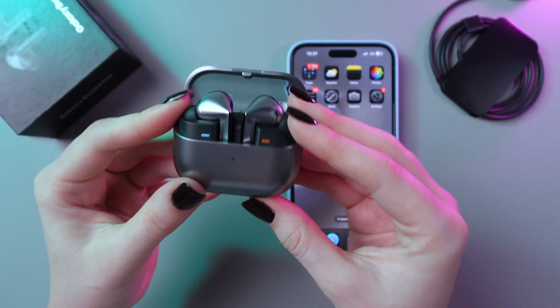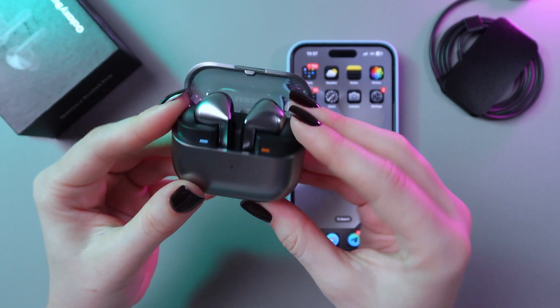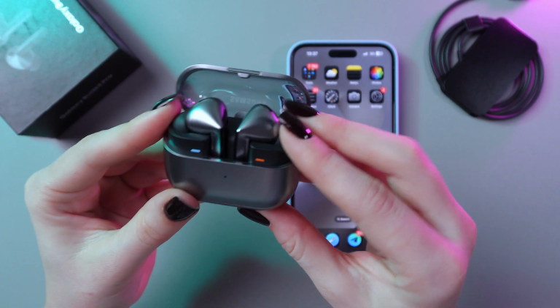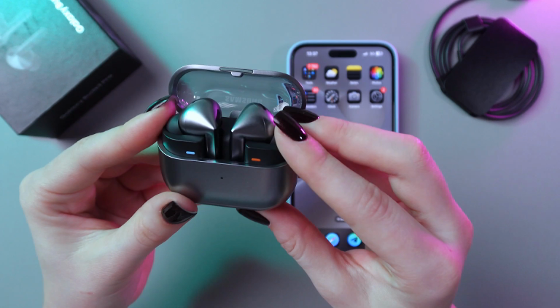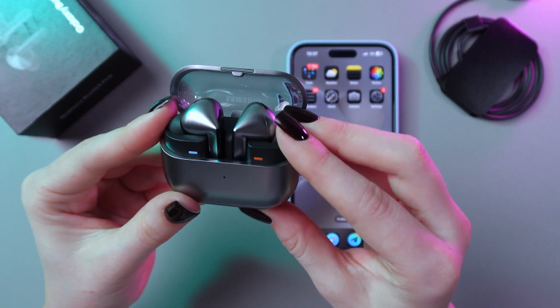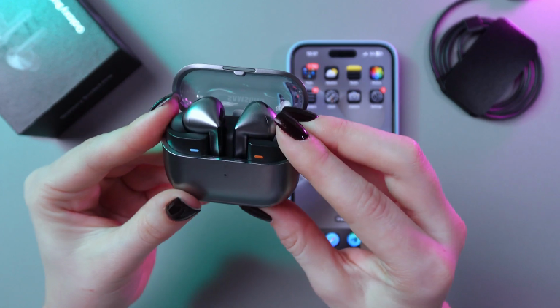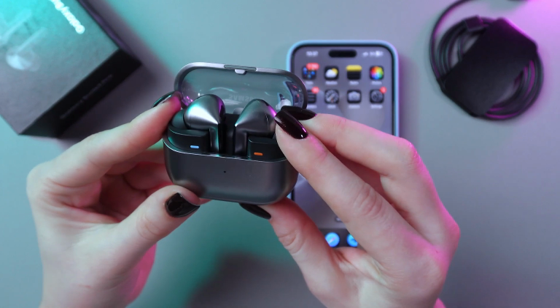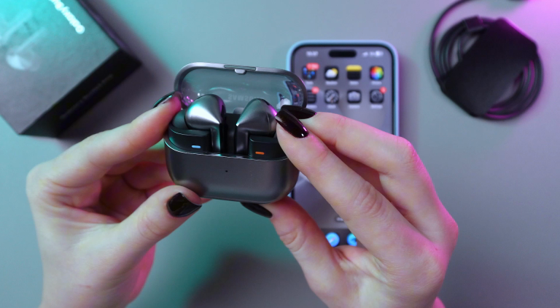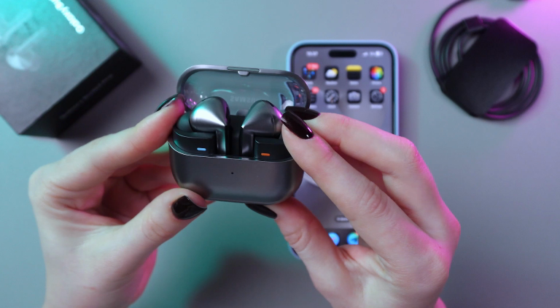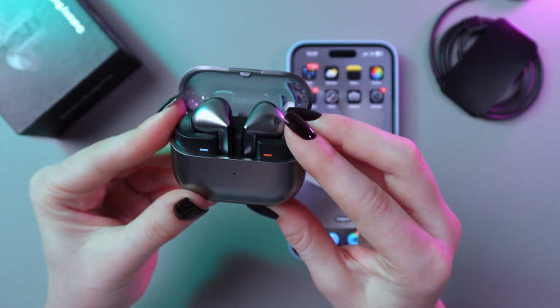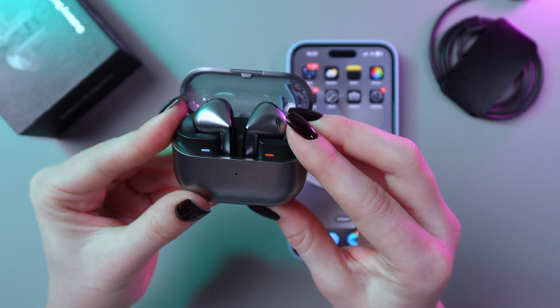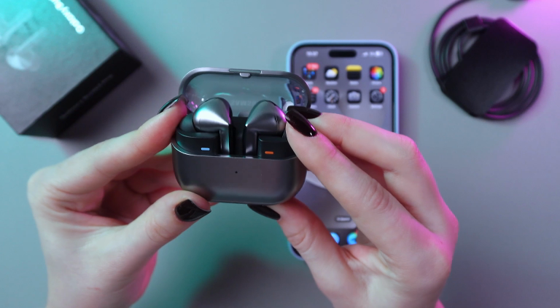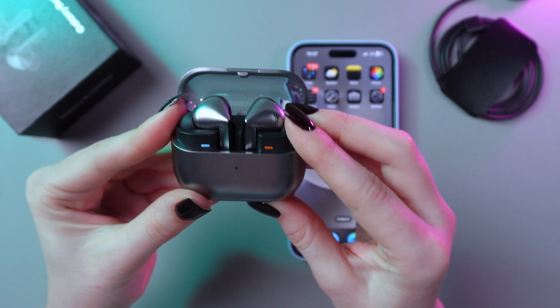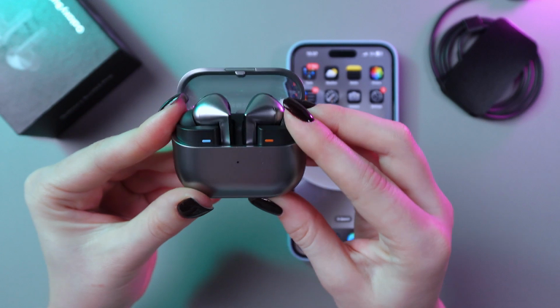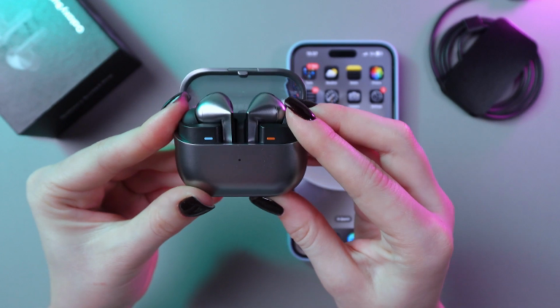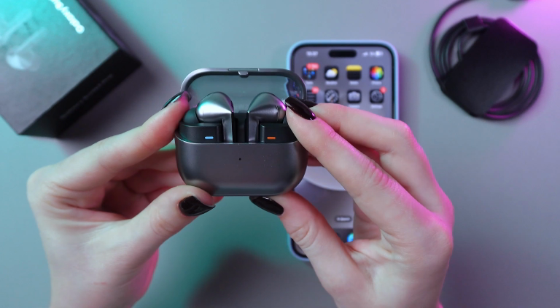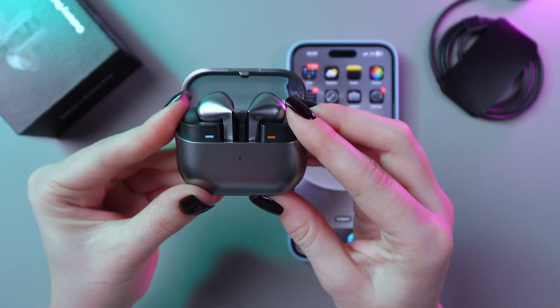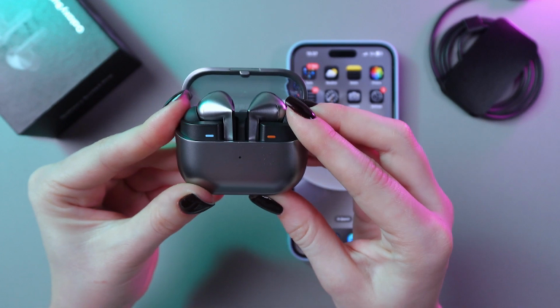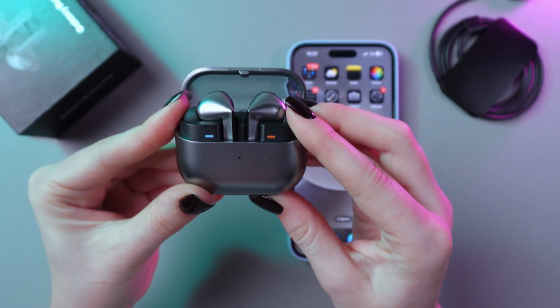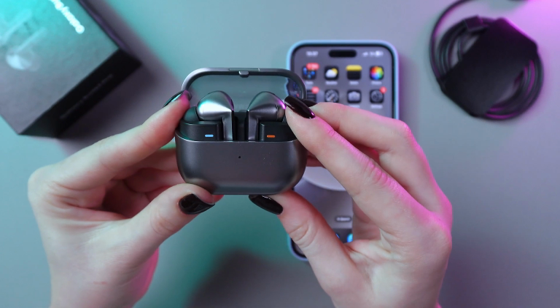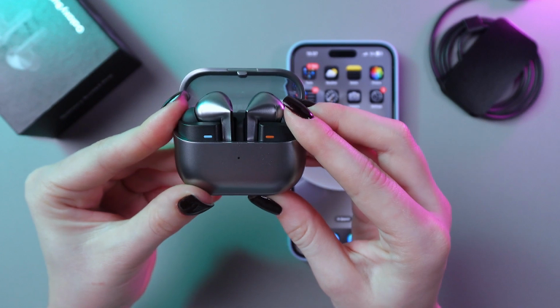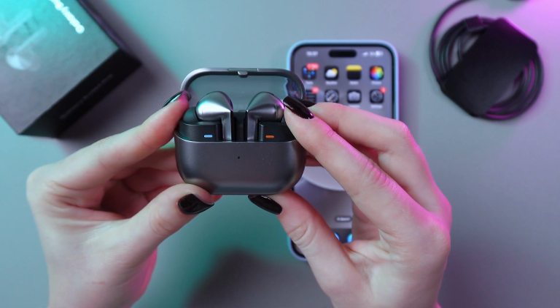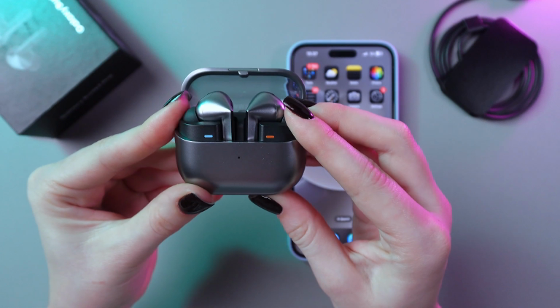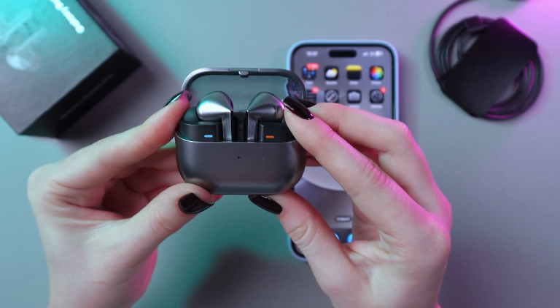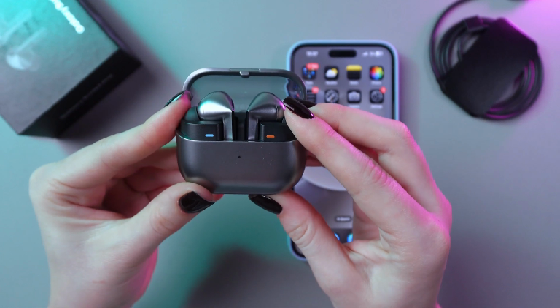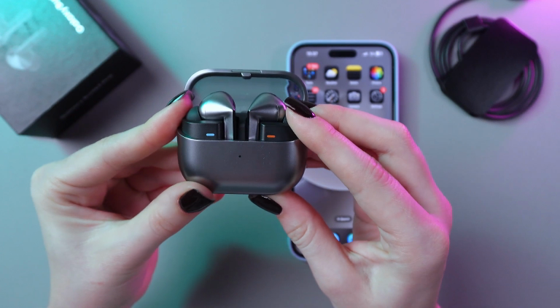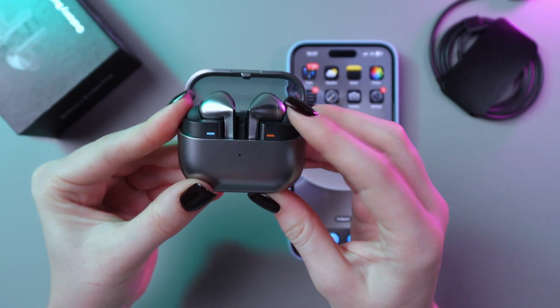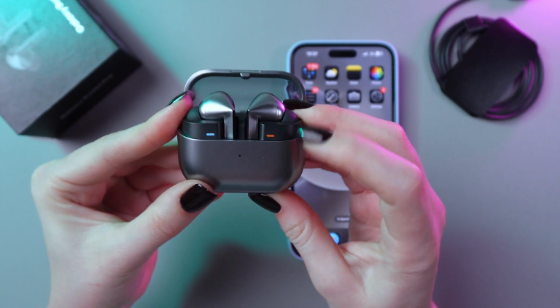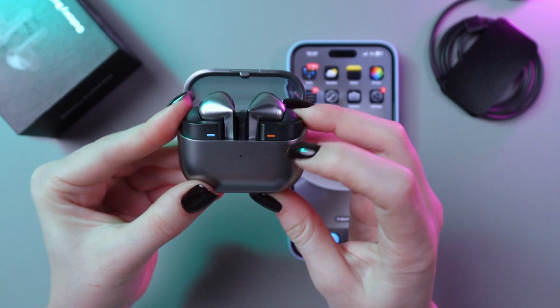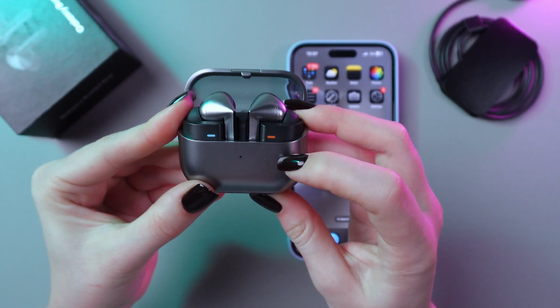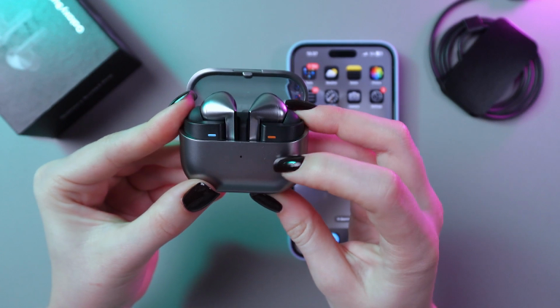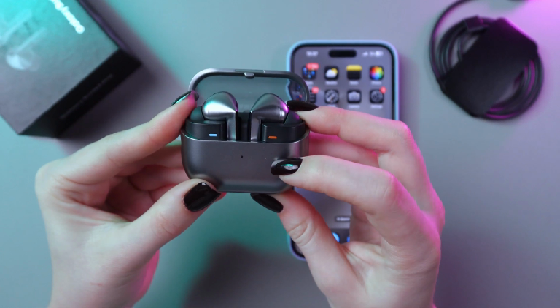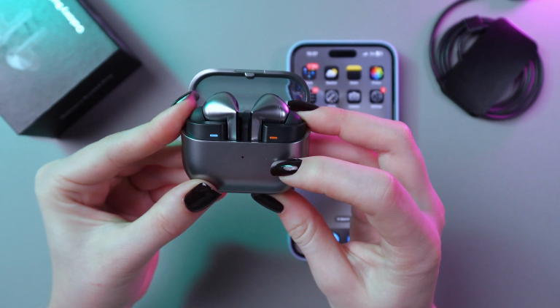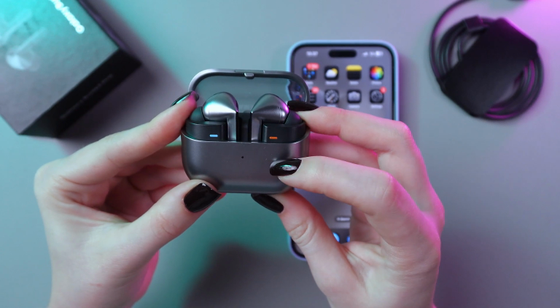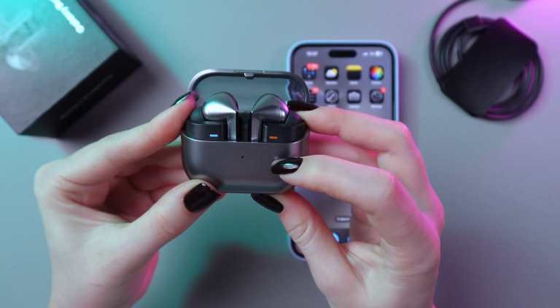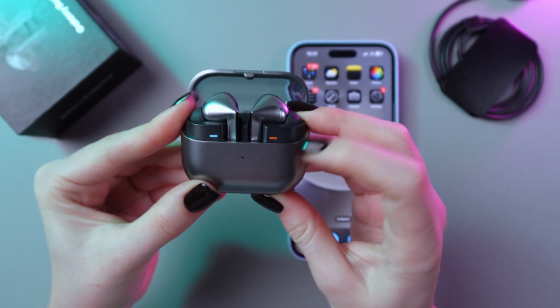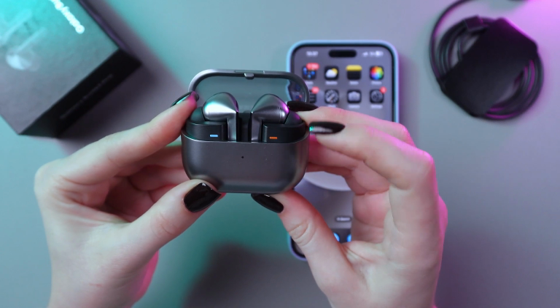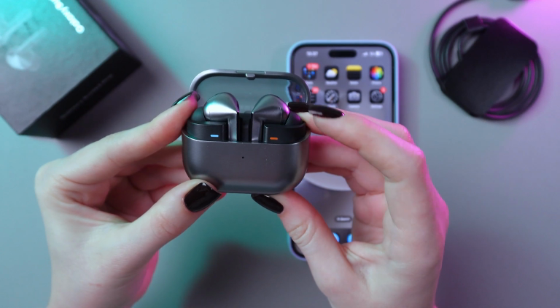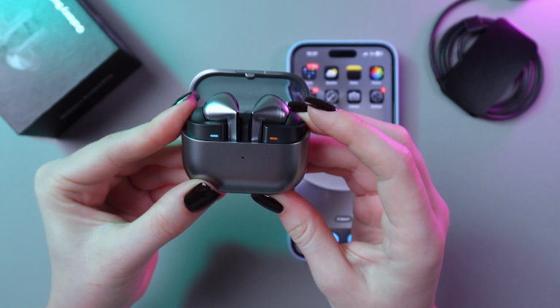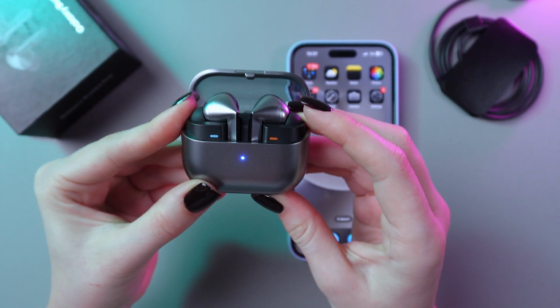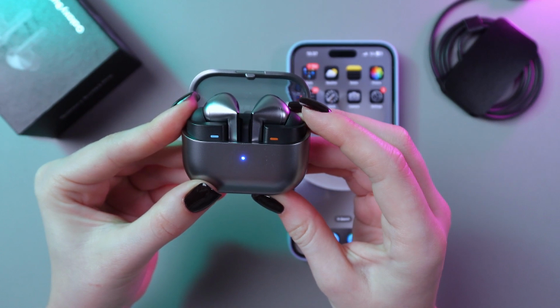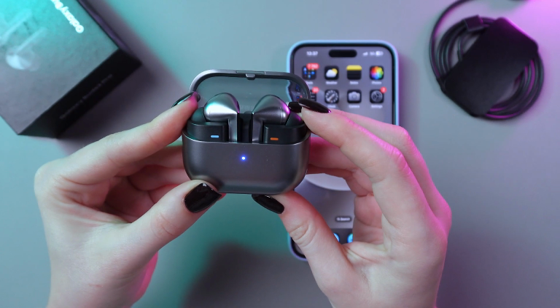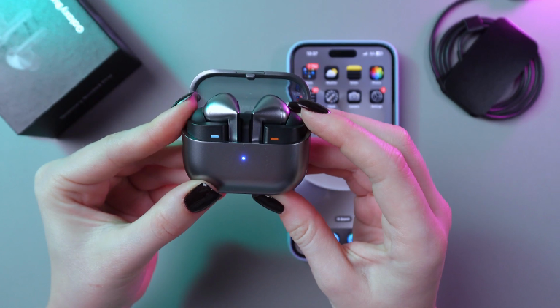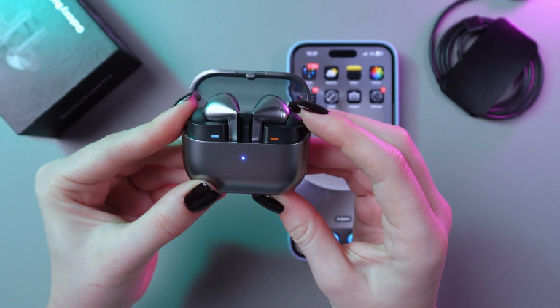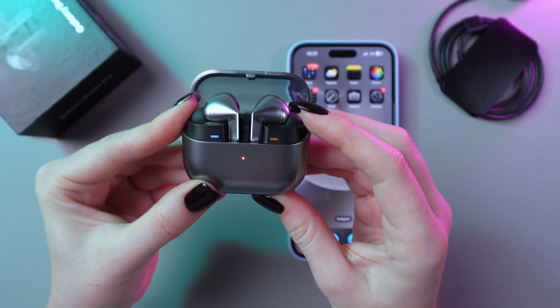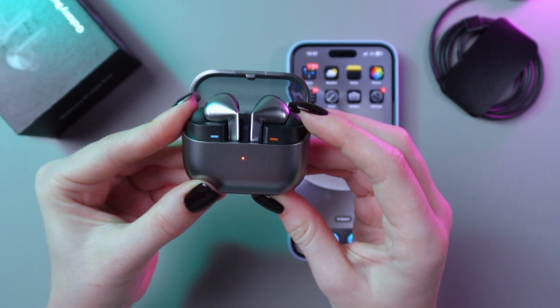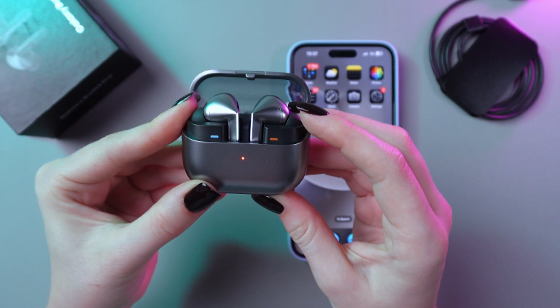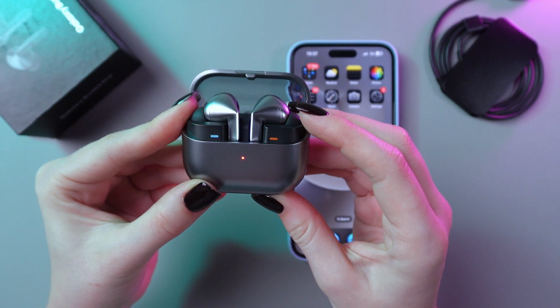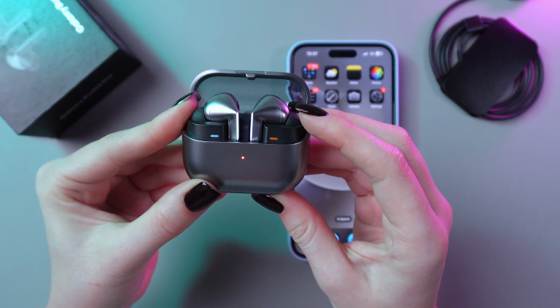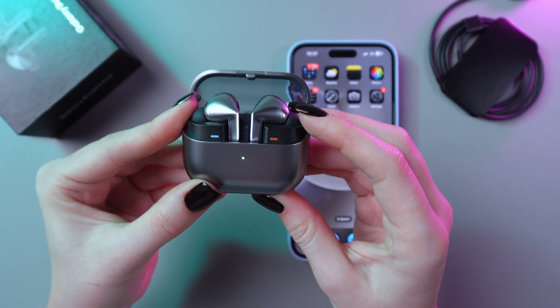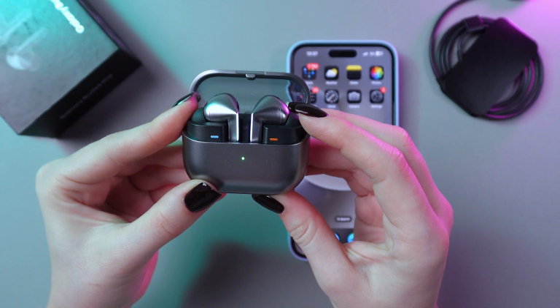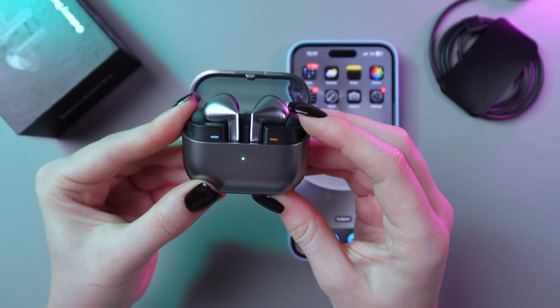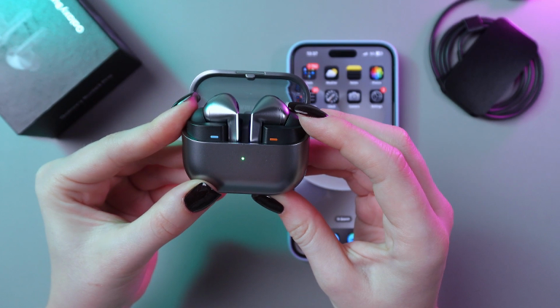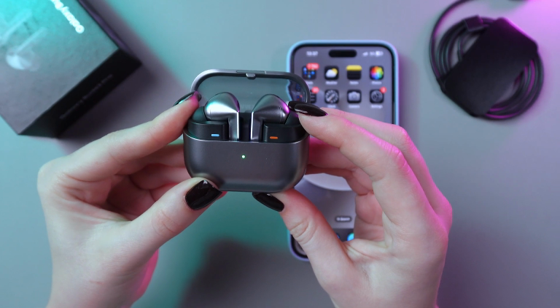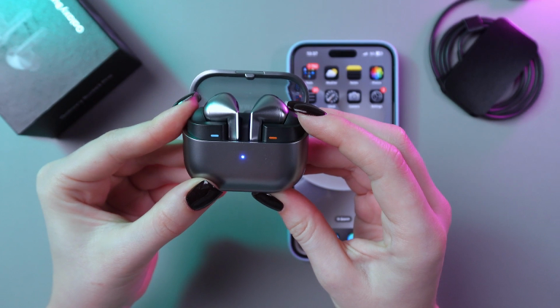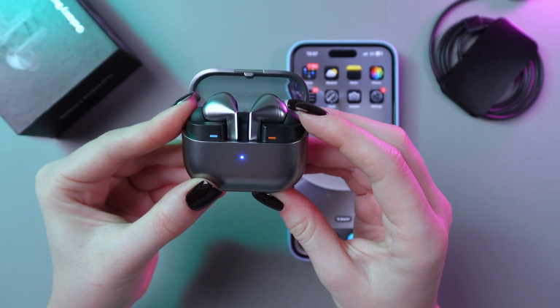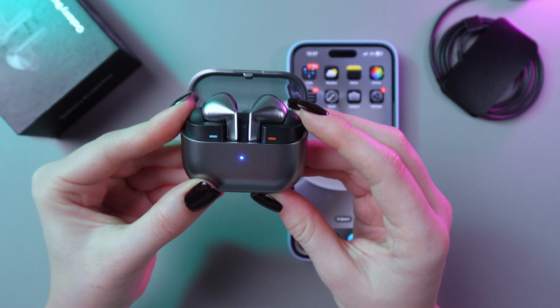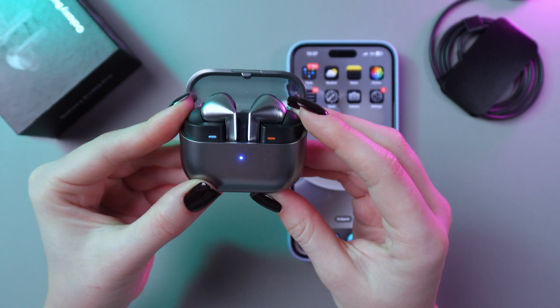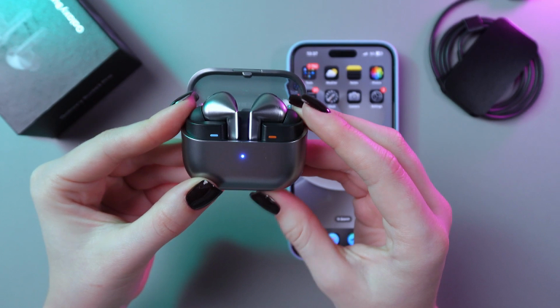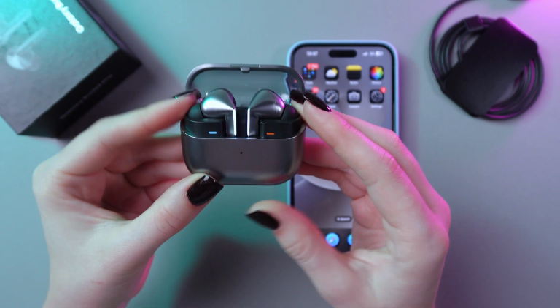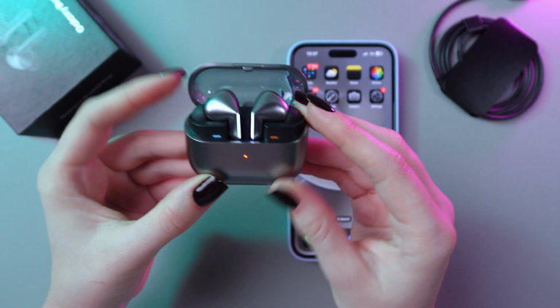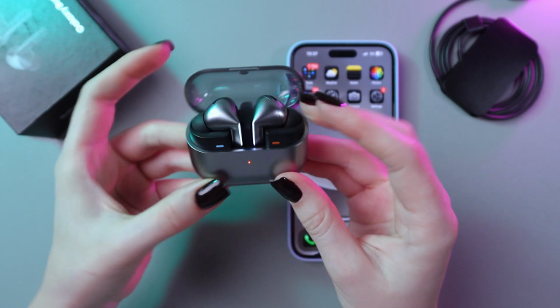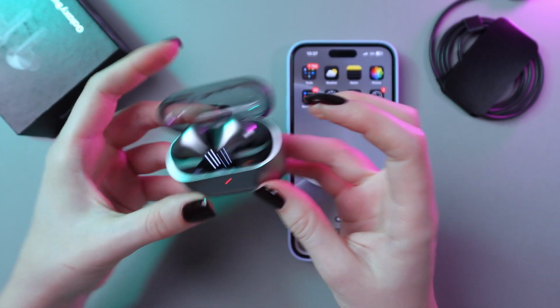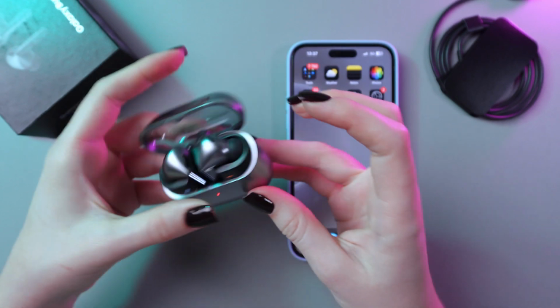So let me show you. I'm going to press this button and wait till the indicator starts blinking. And here it is.